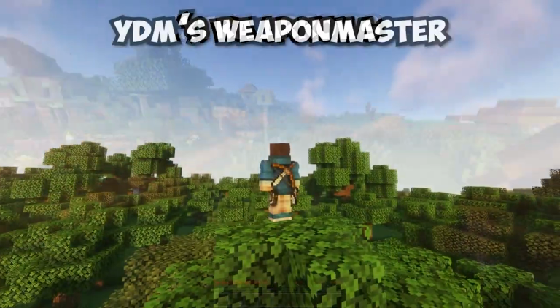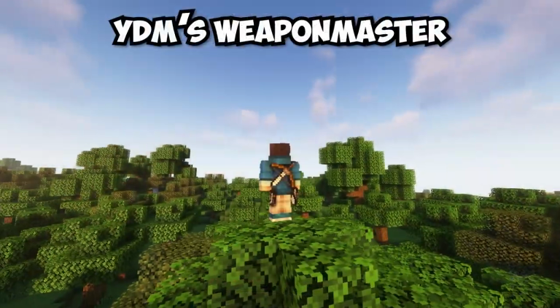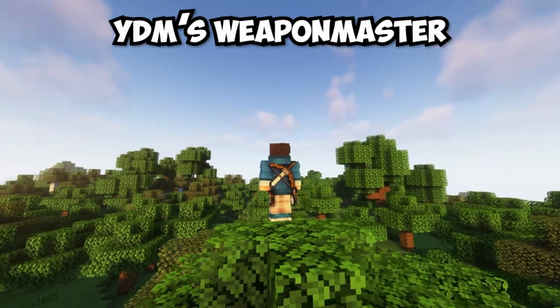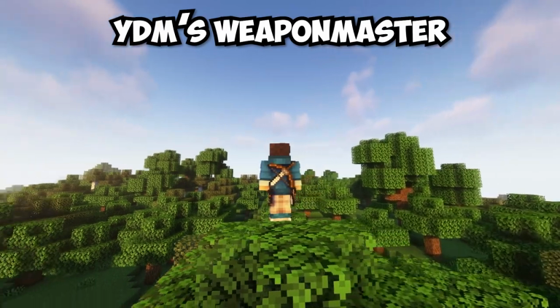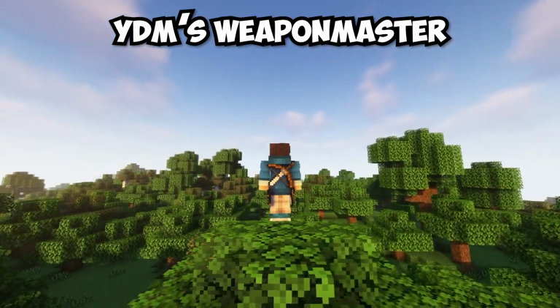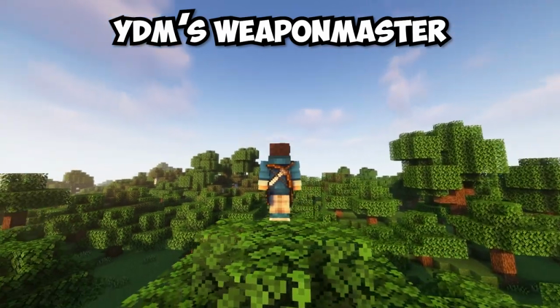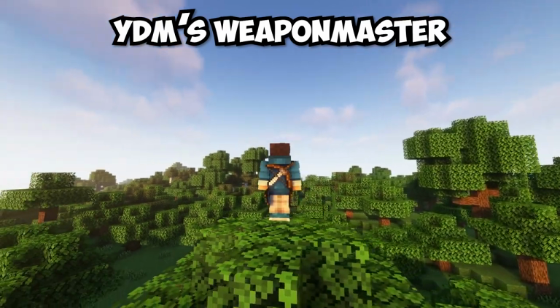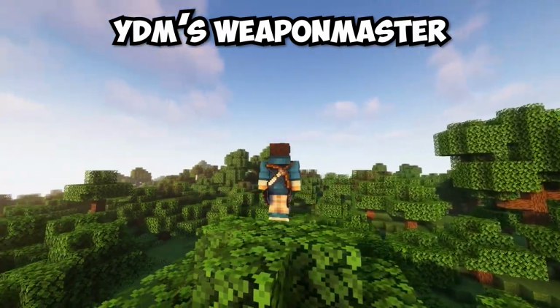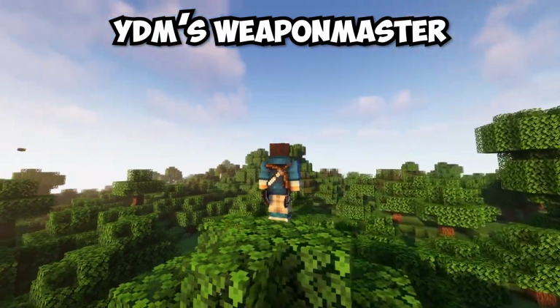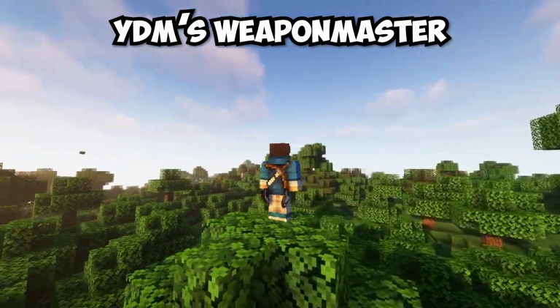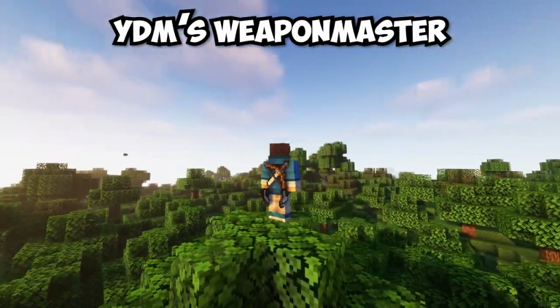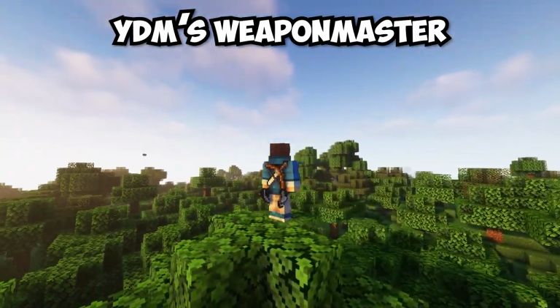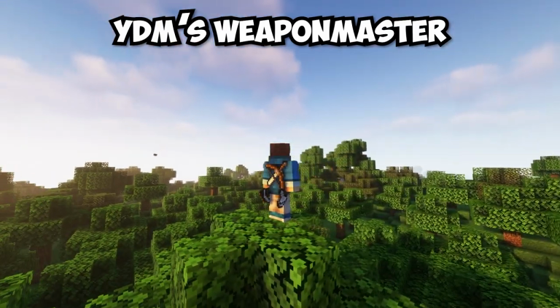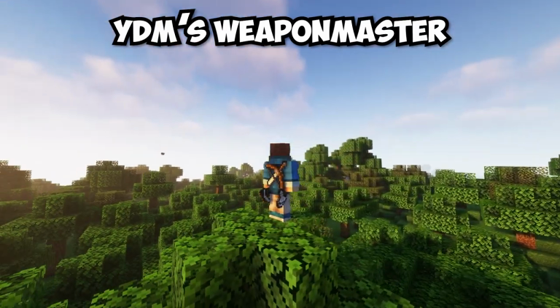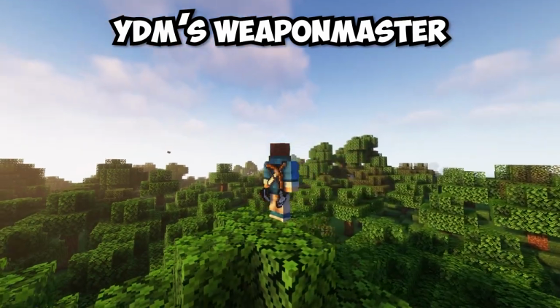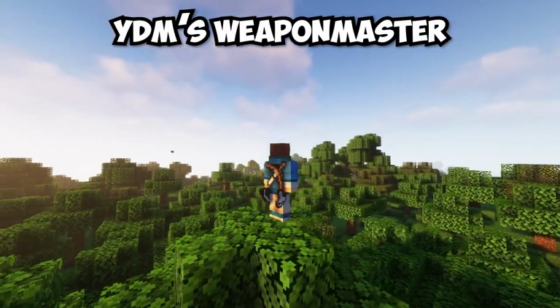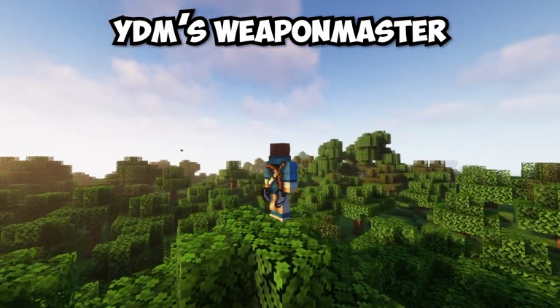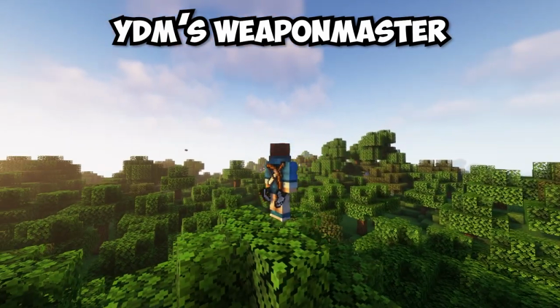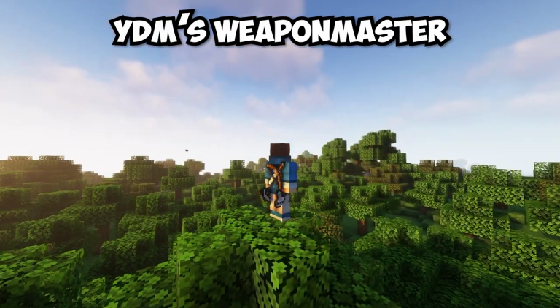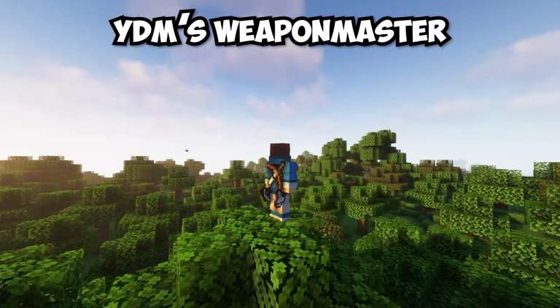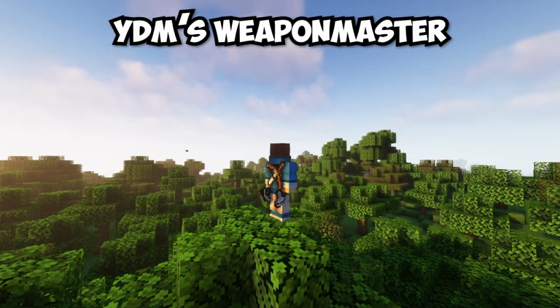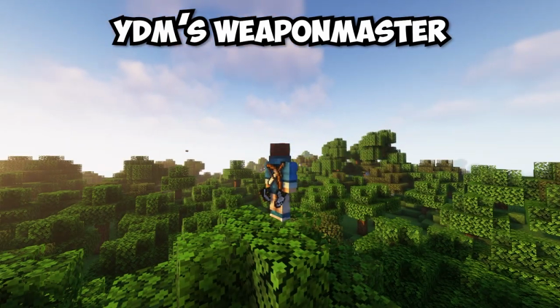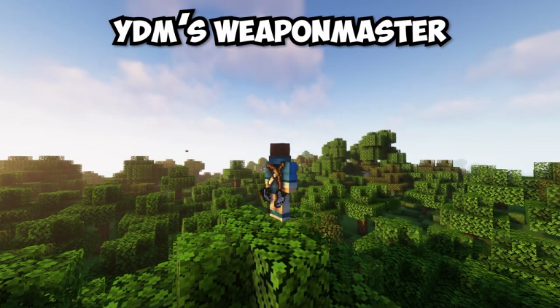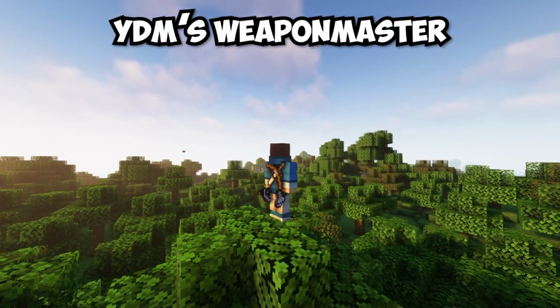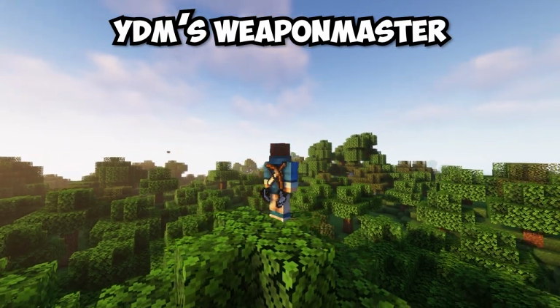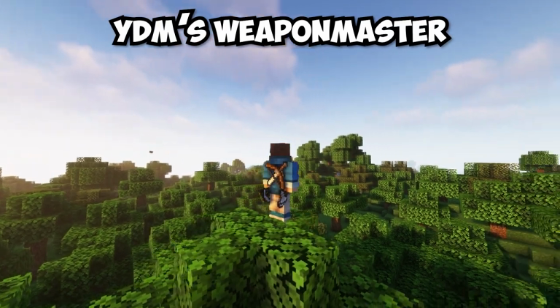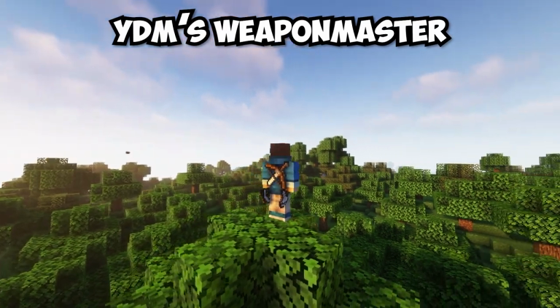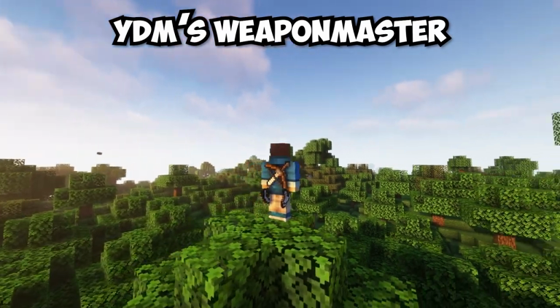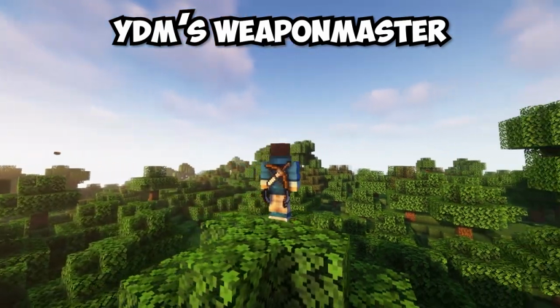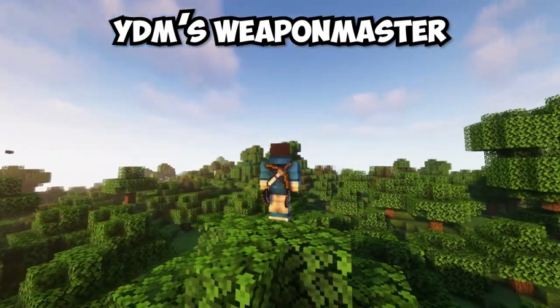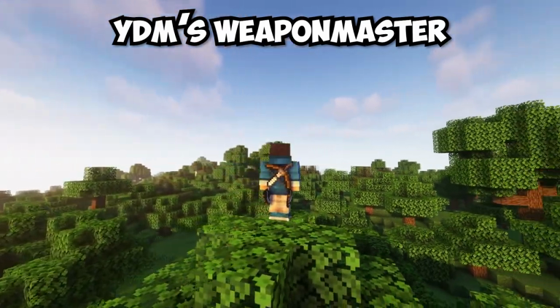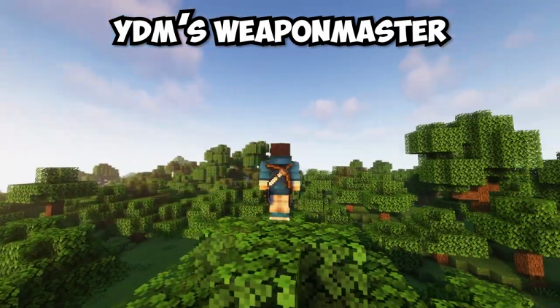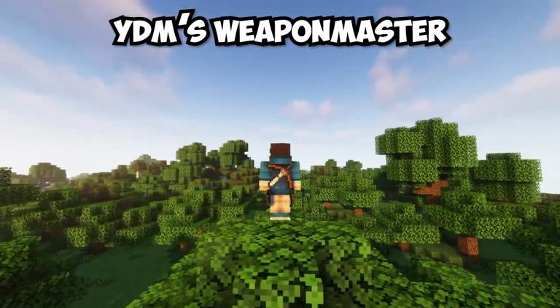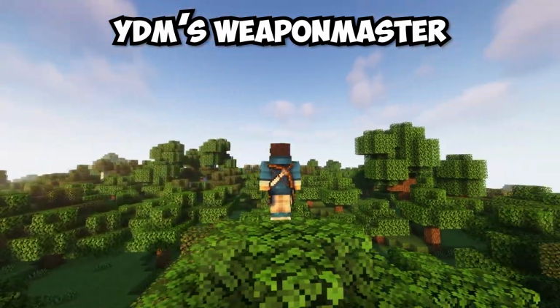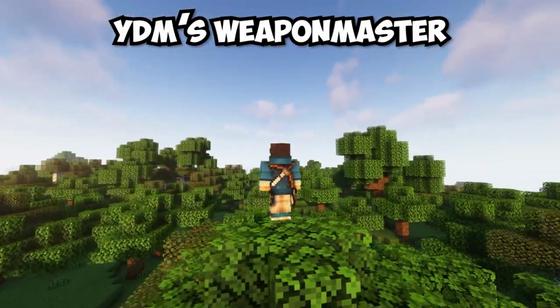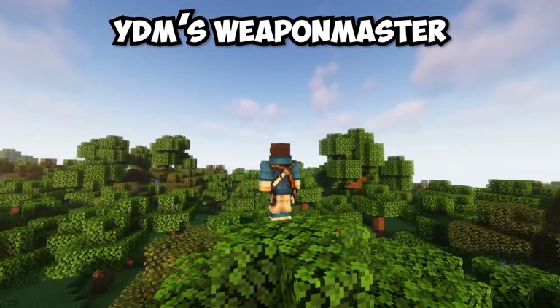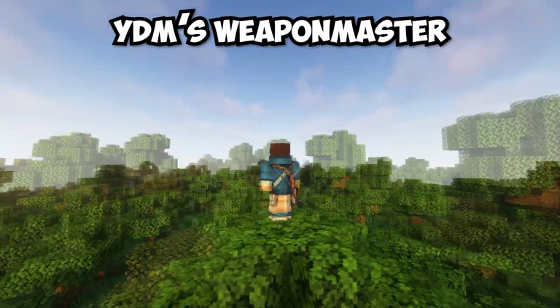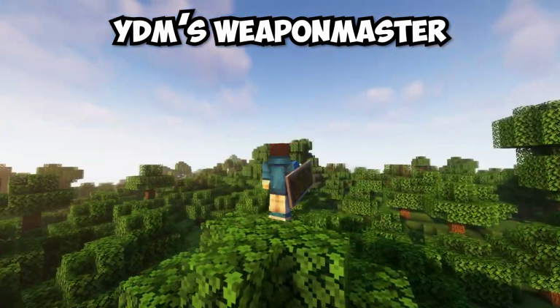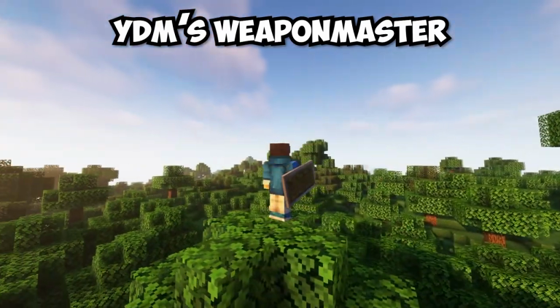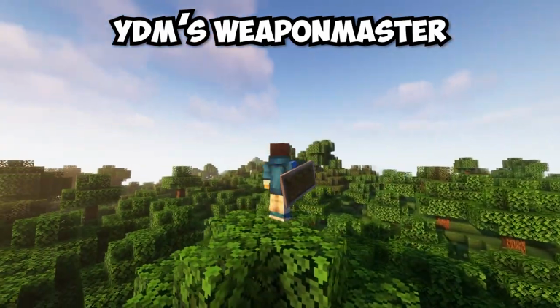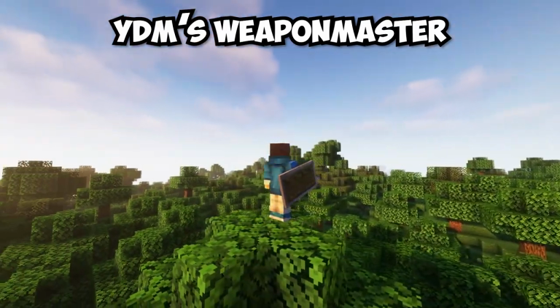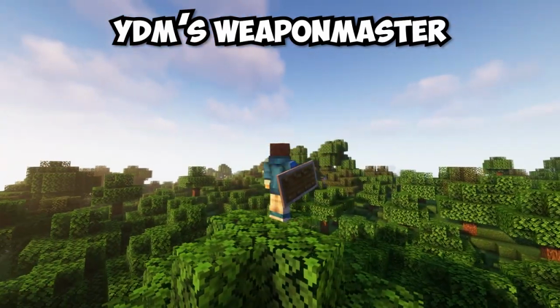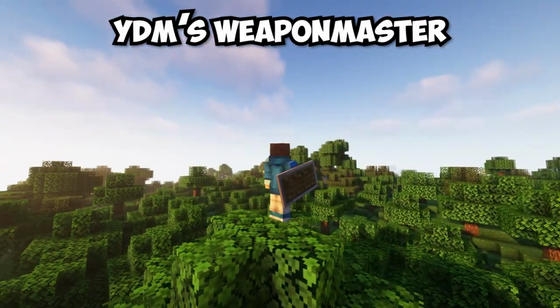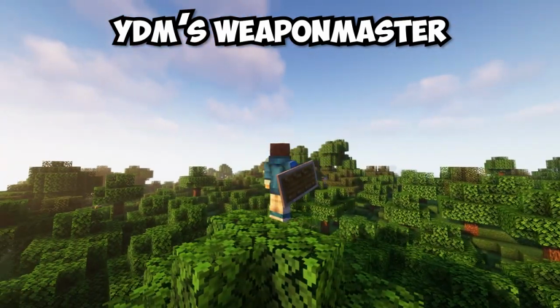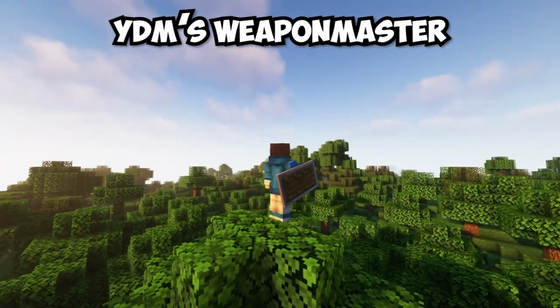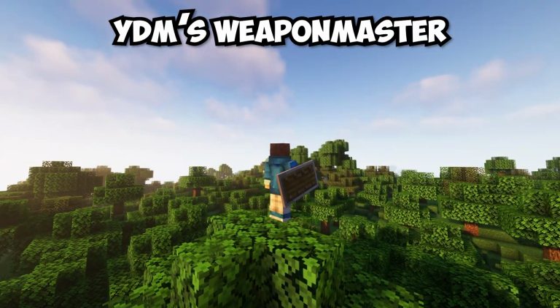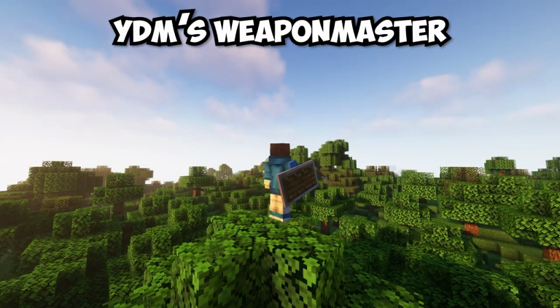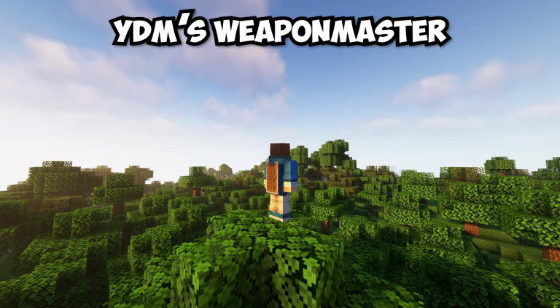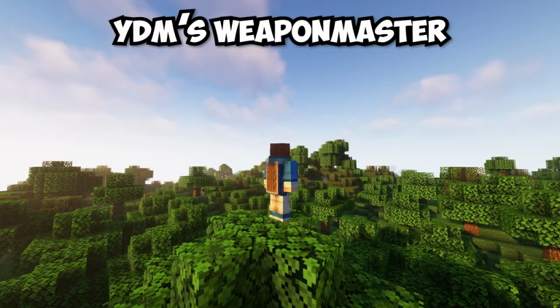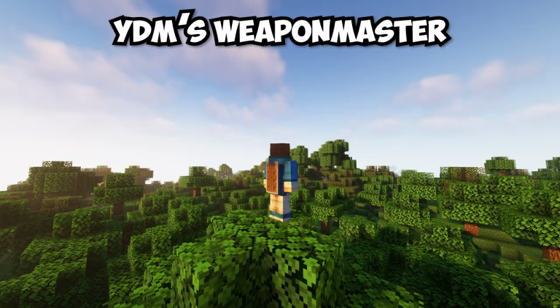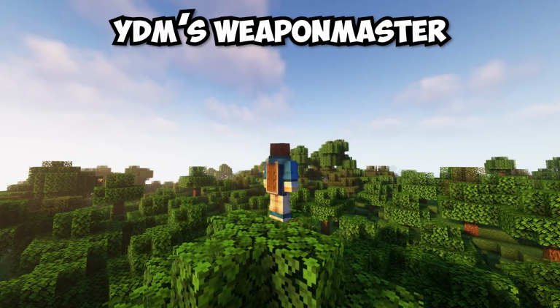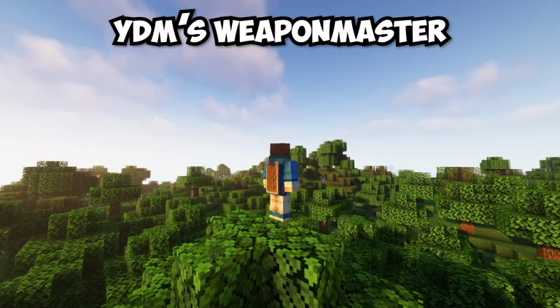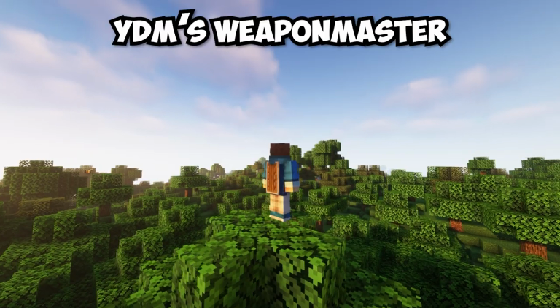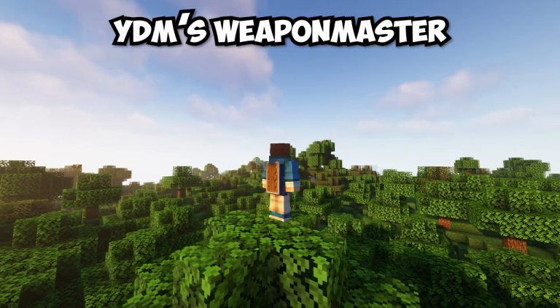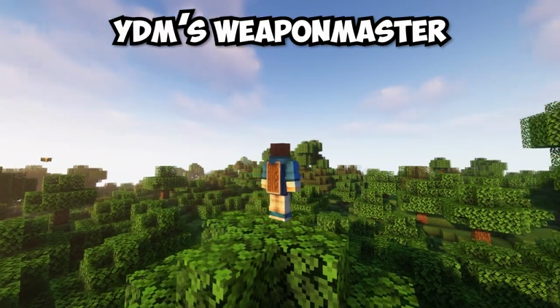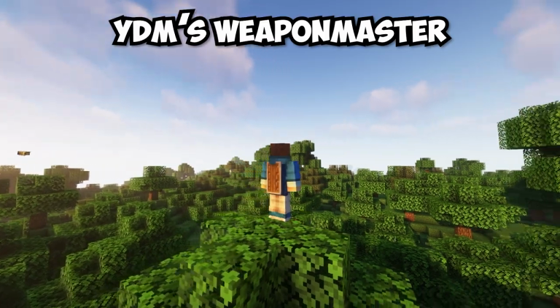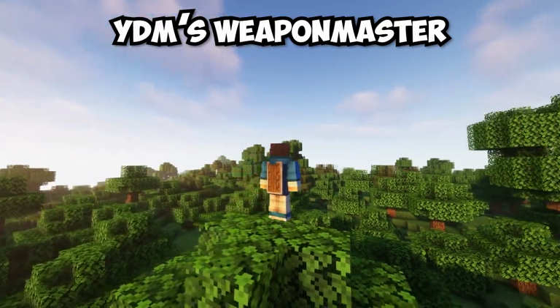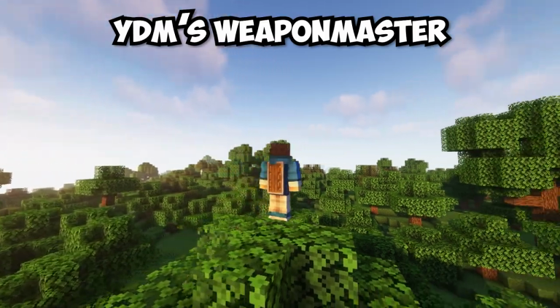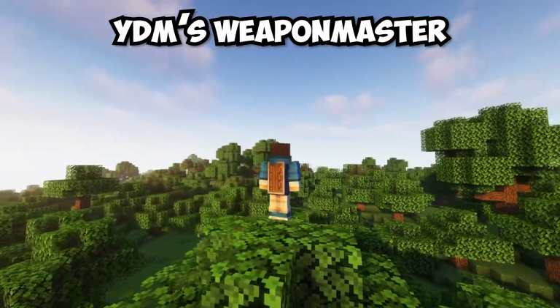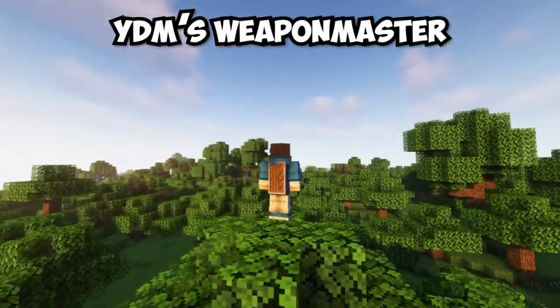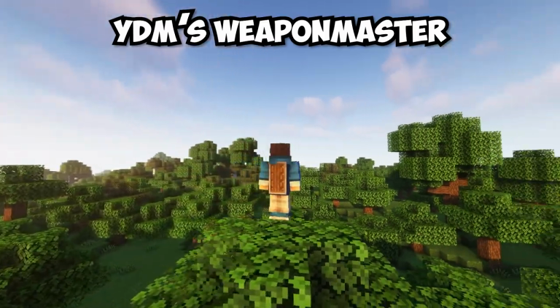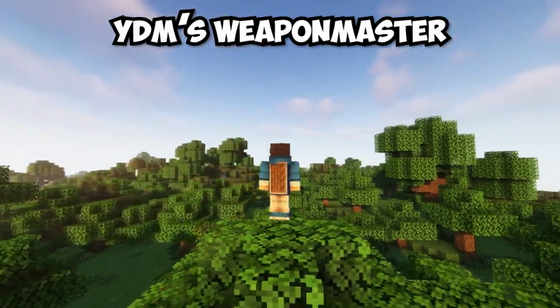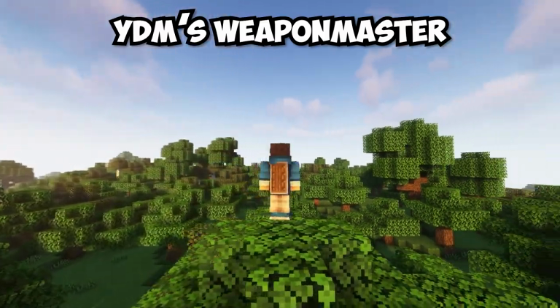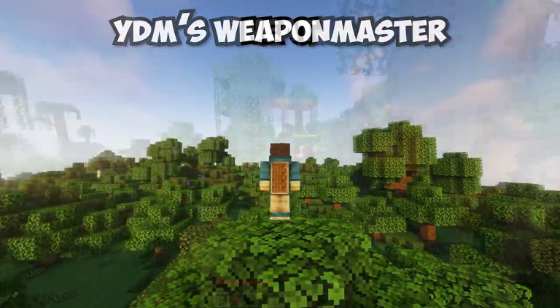YDM's Weapon Master mod makes items on your hotbar visible on your character. This includes a unique location for a shield and a banner.